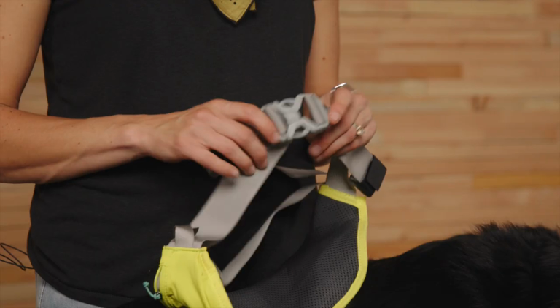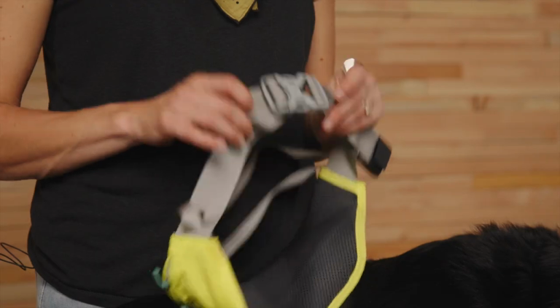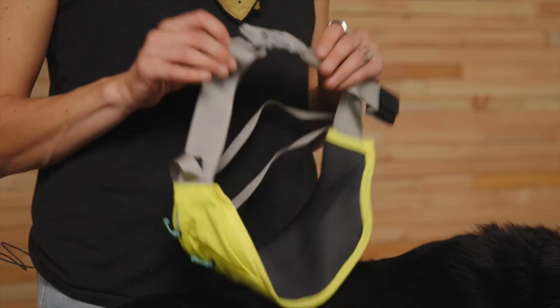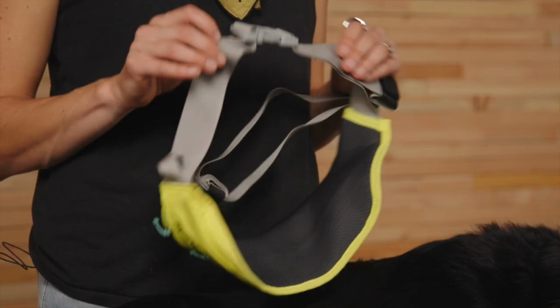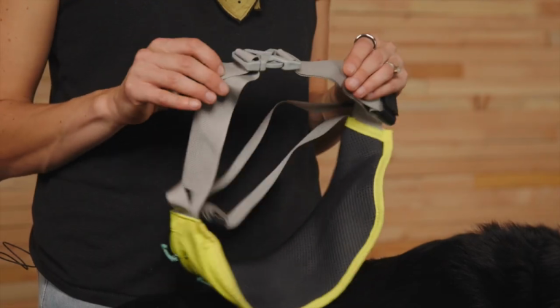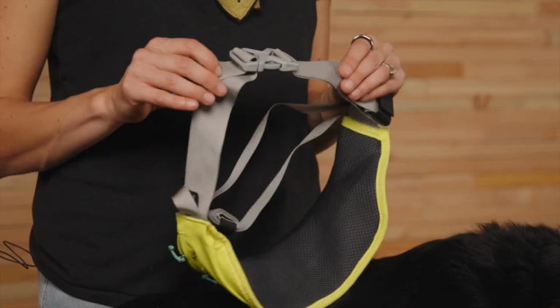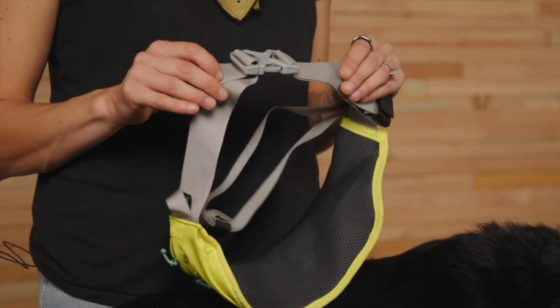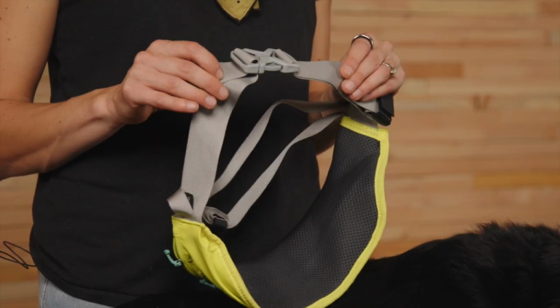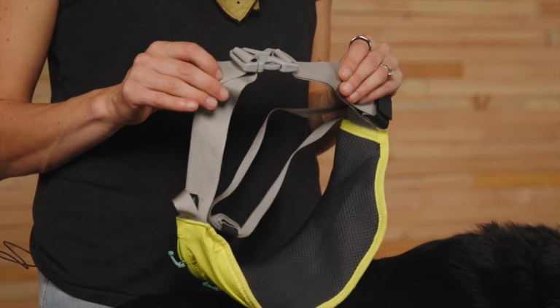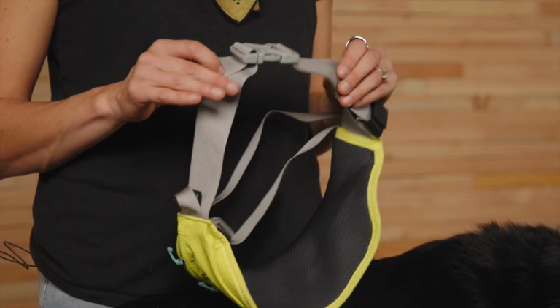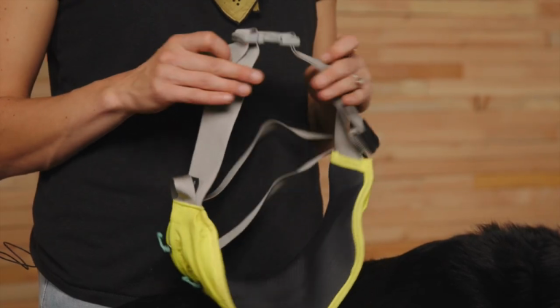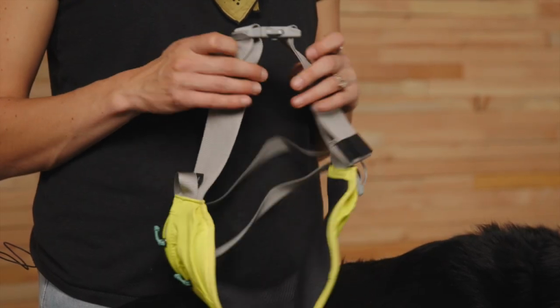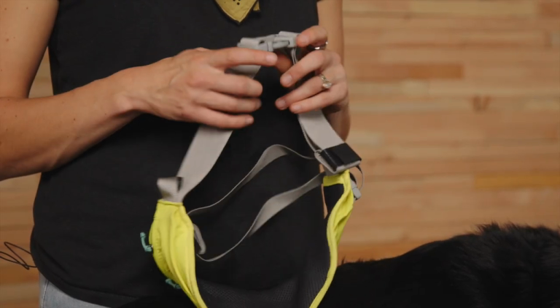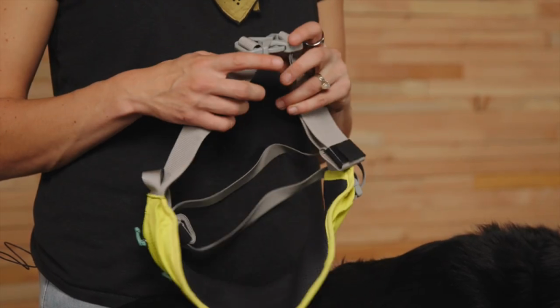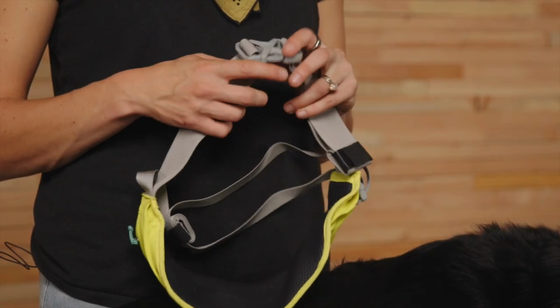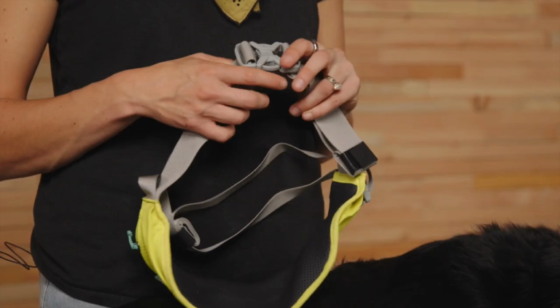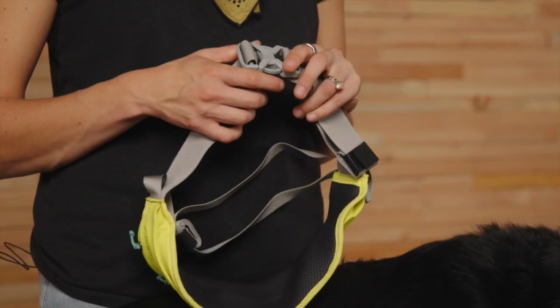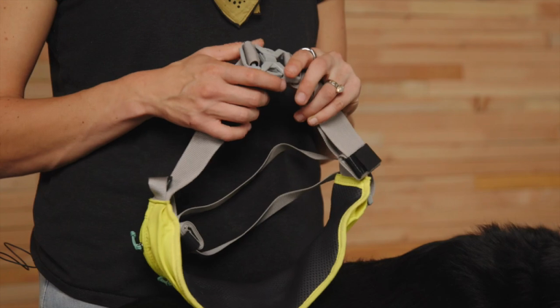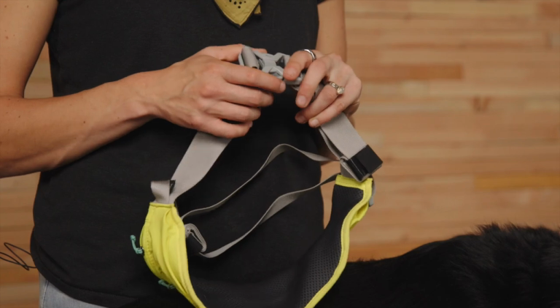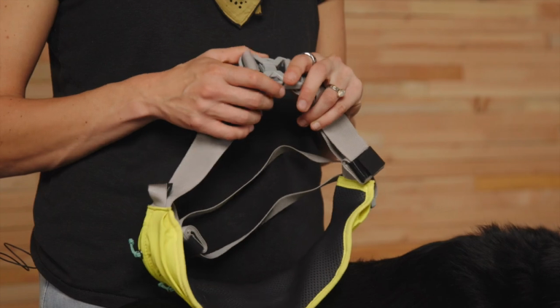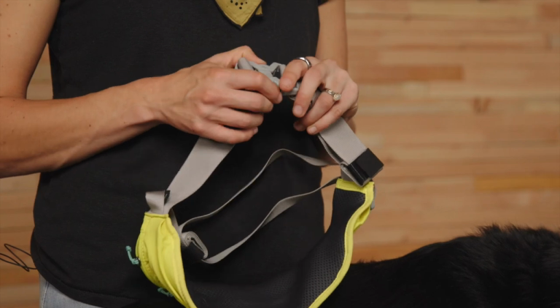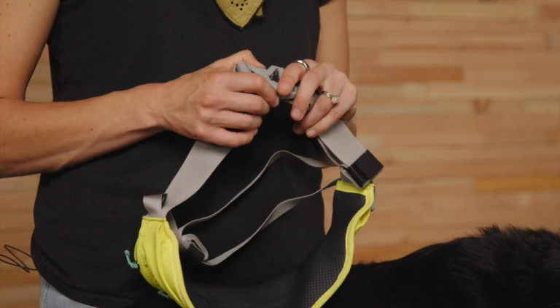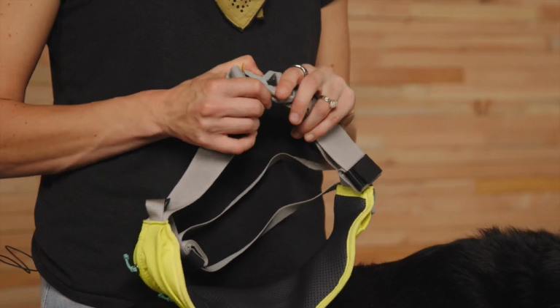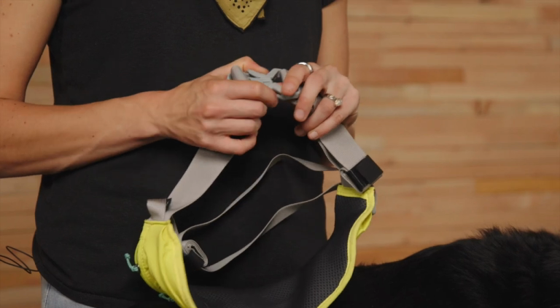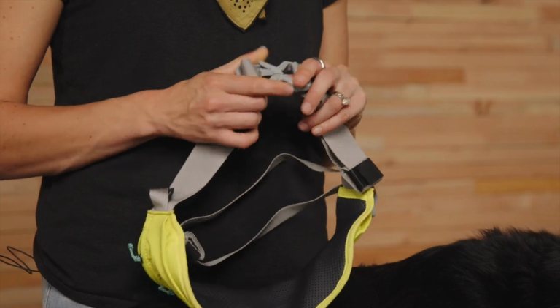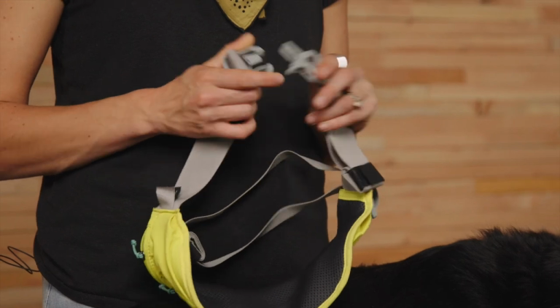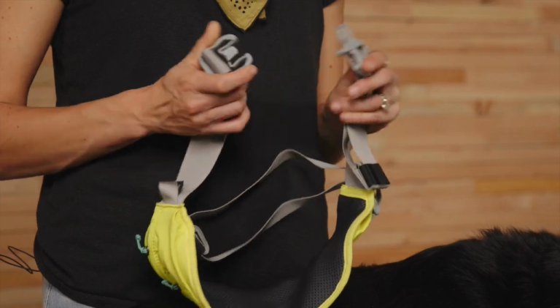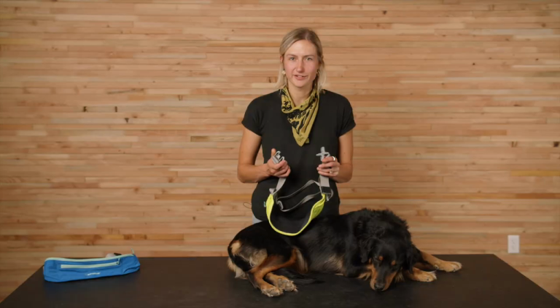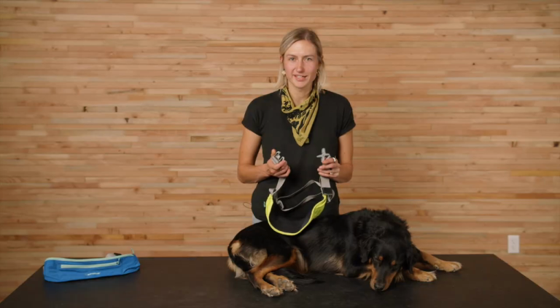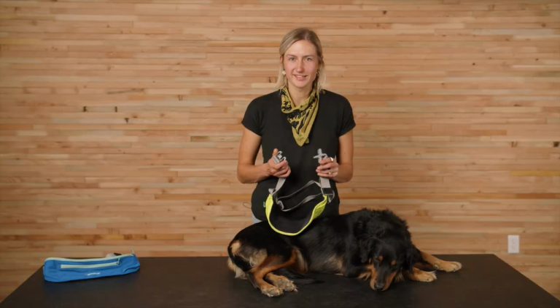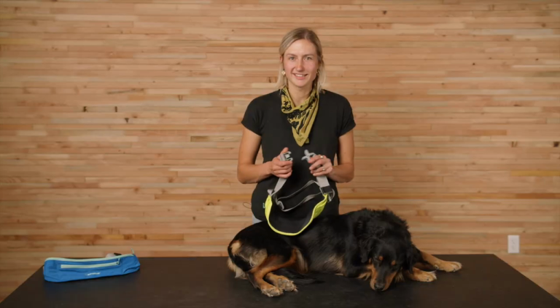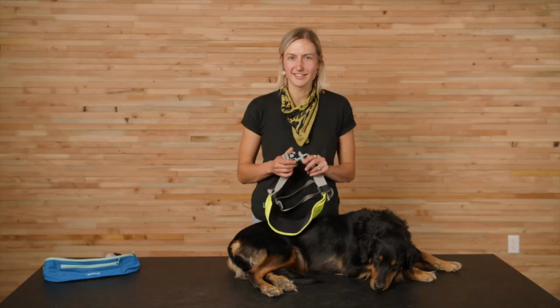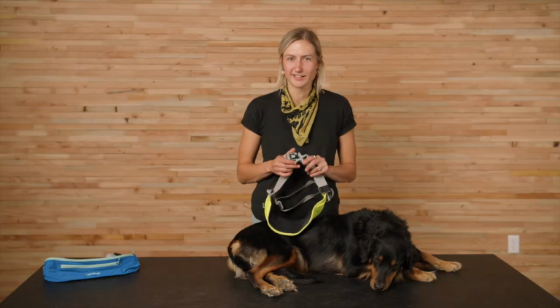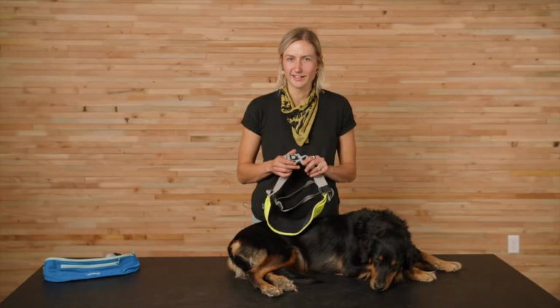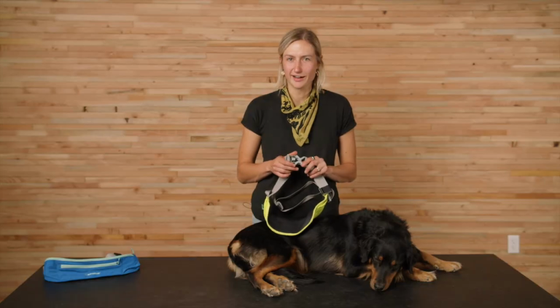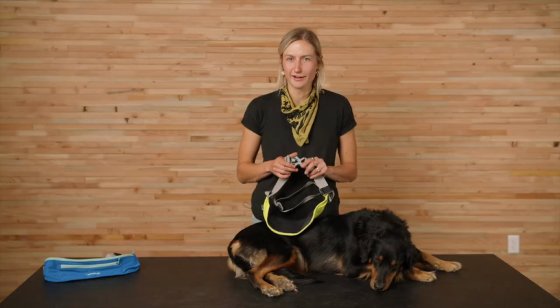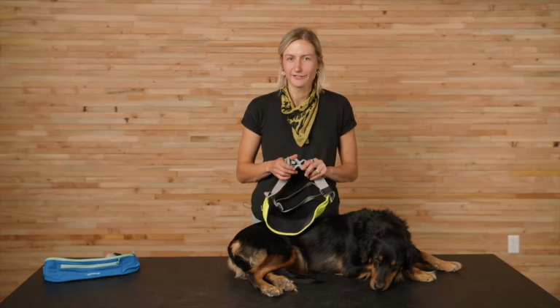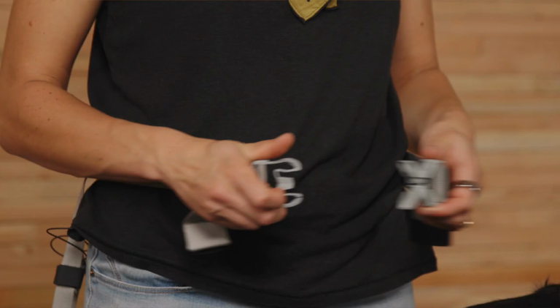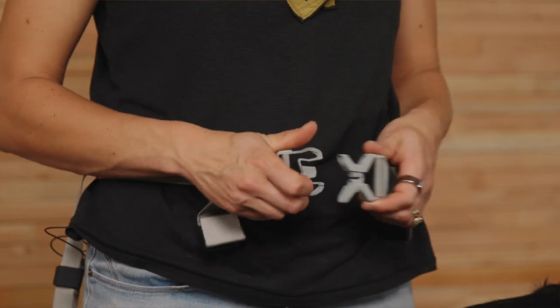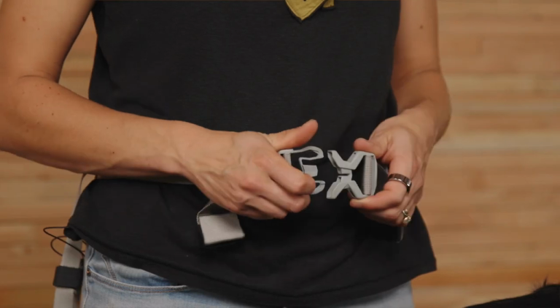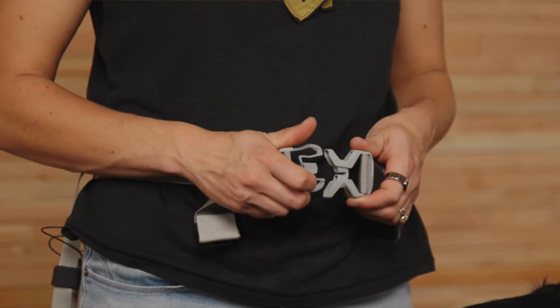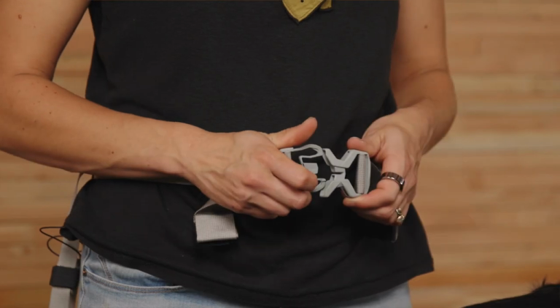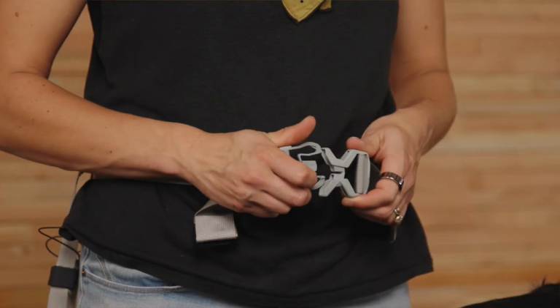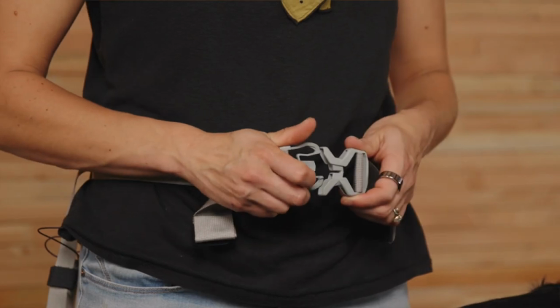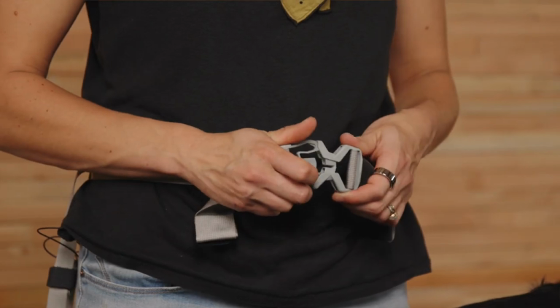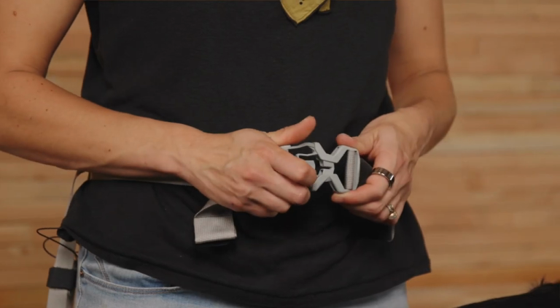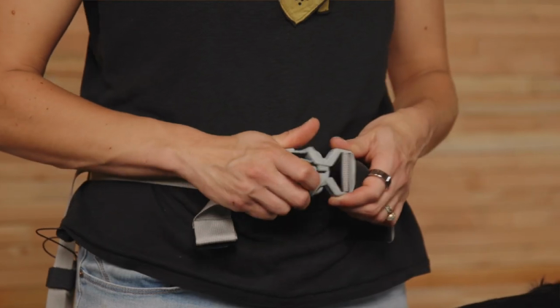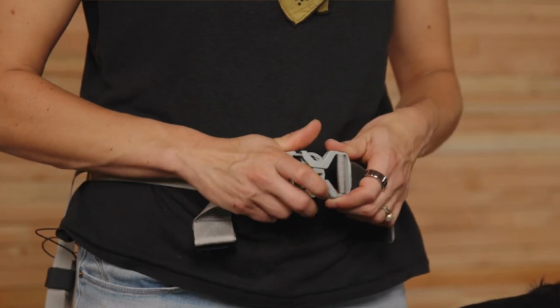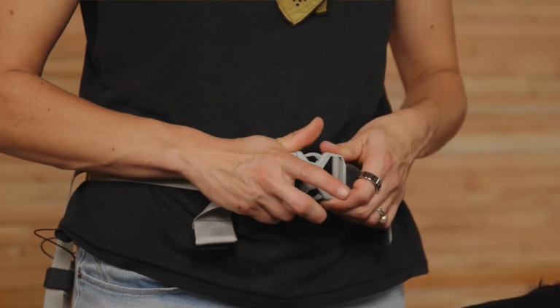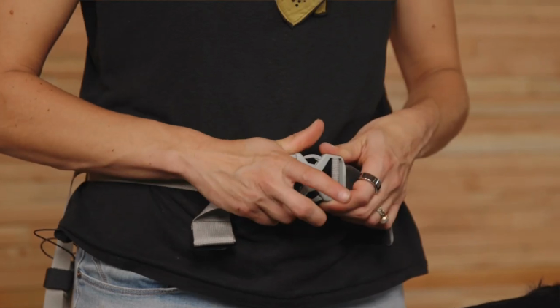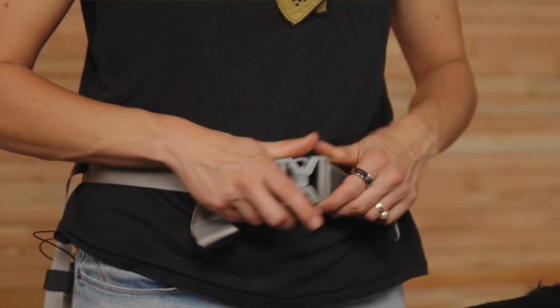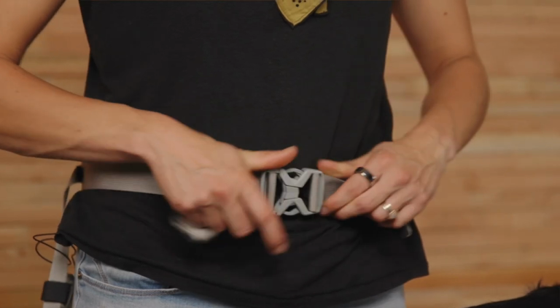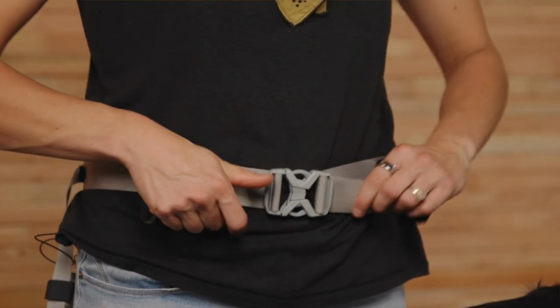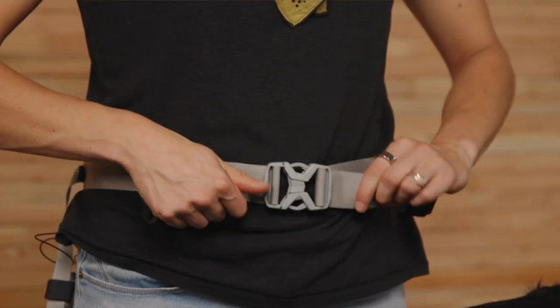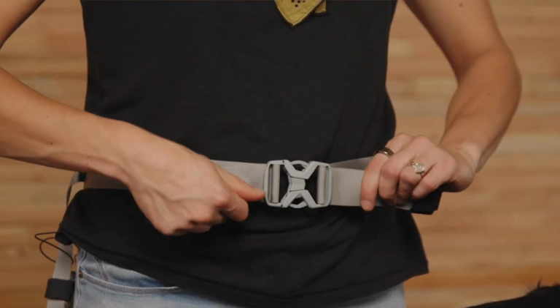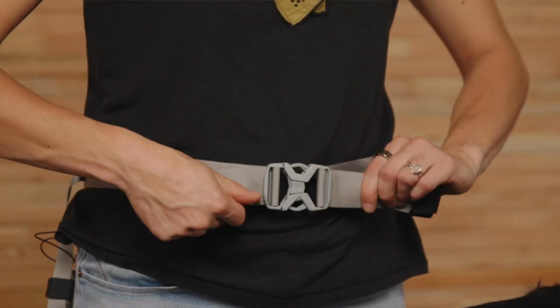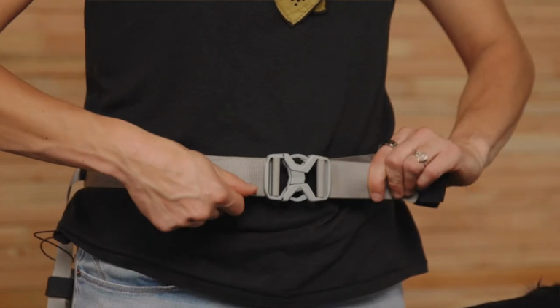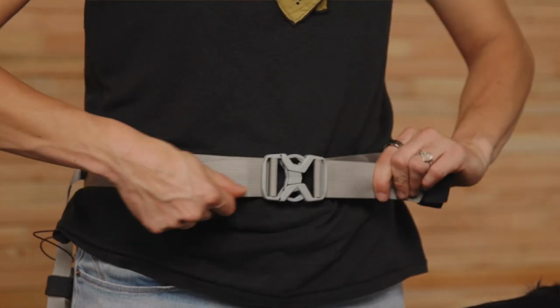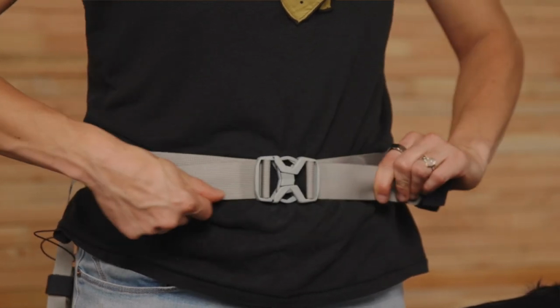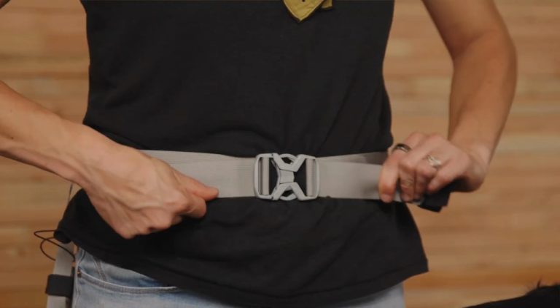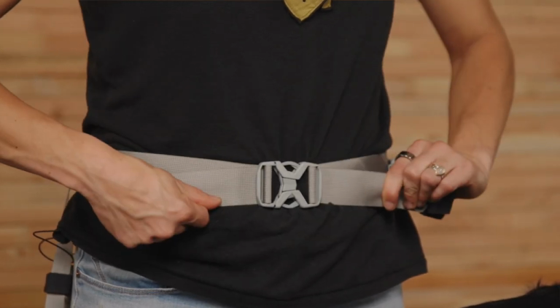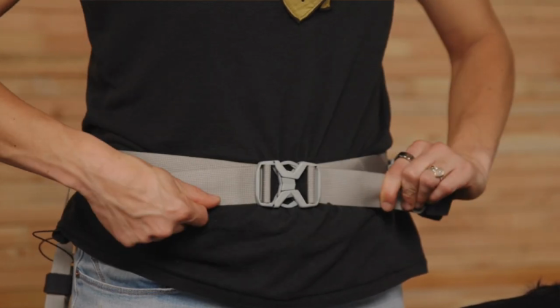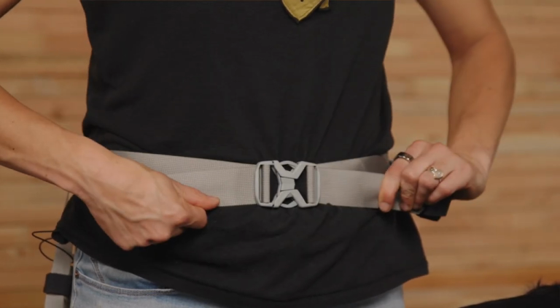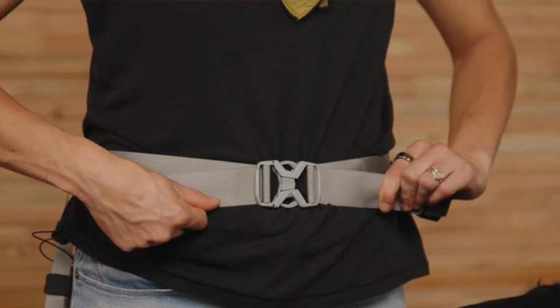The adjustable waist belt has a central, side-release buckle for easy on-off. You can easily tighten and loosen the belt by pulling on both straps.